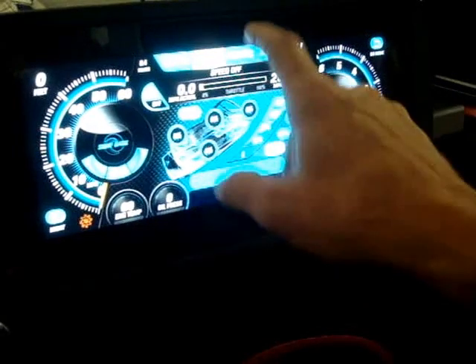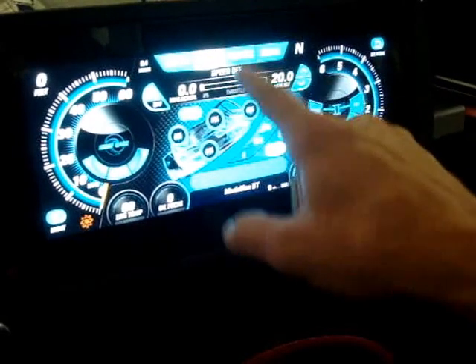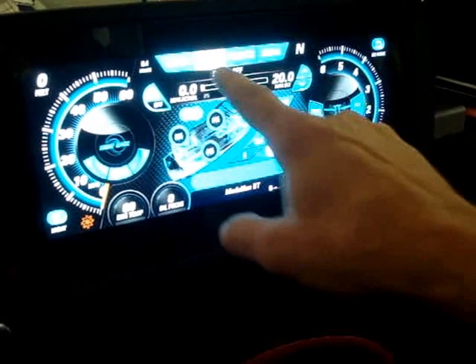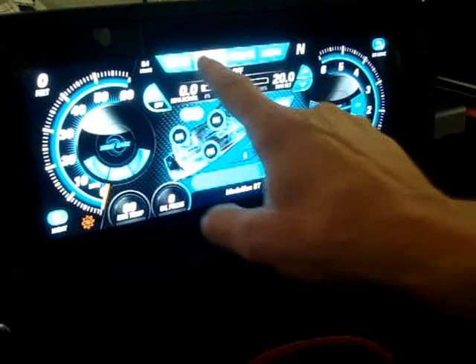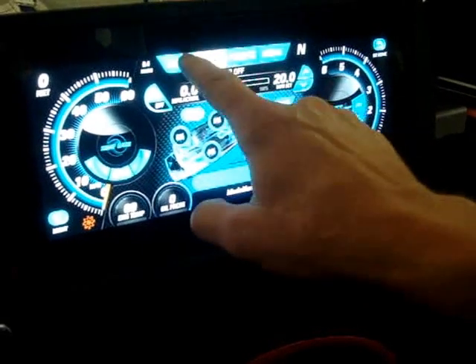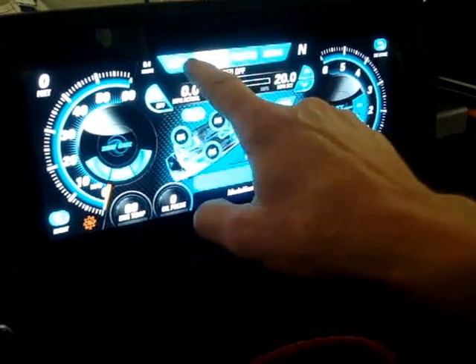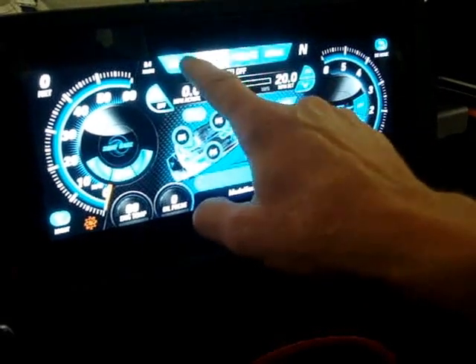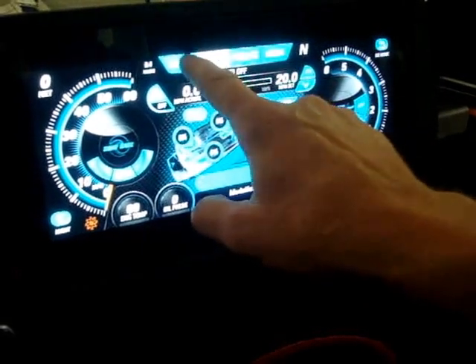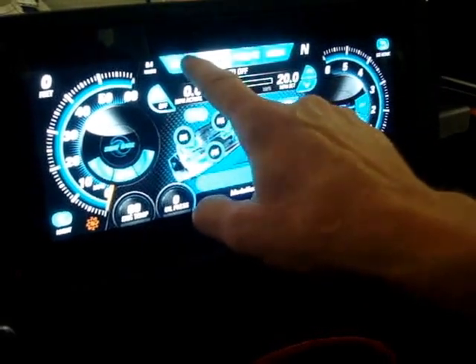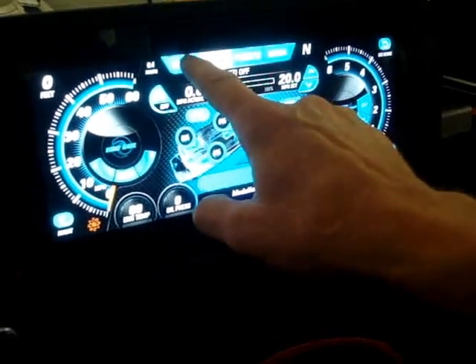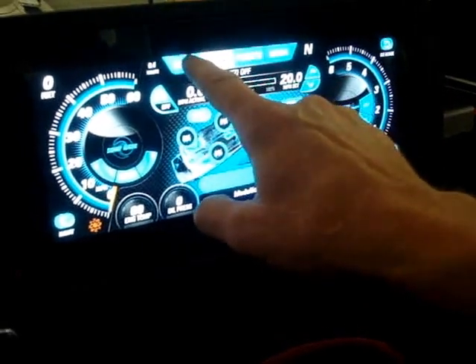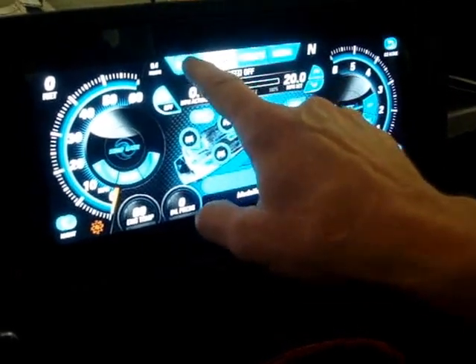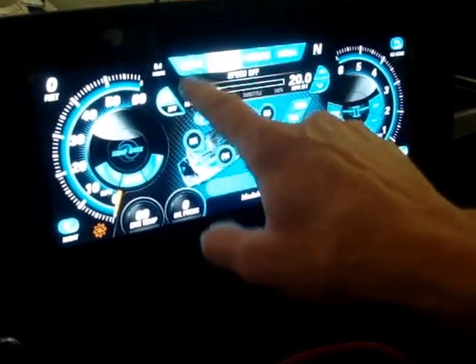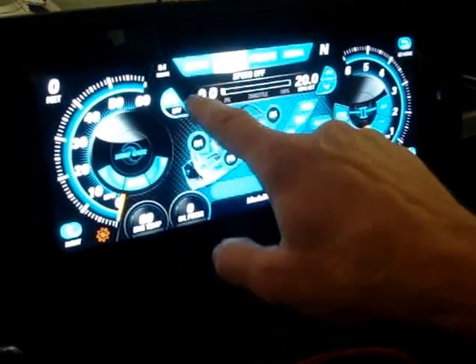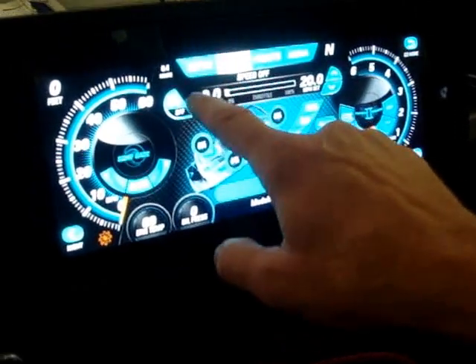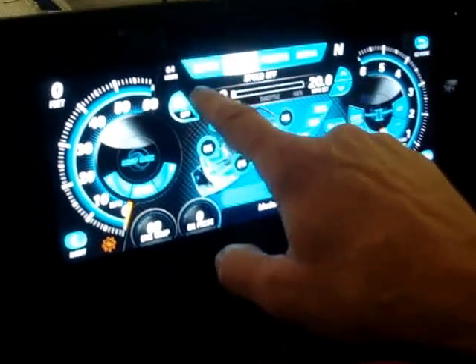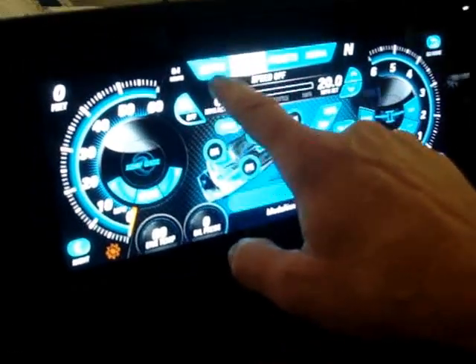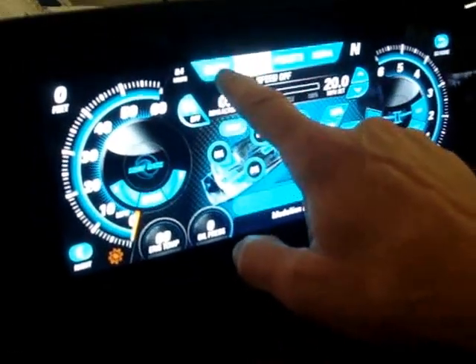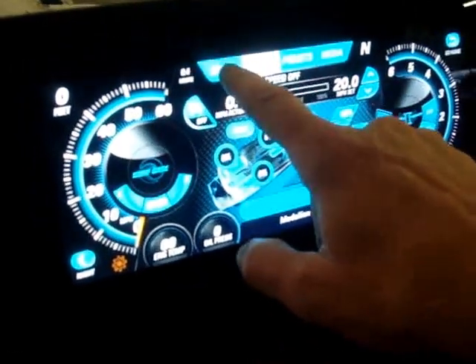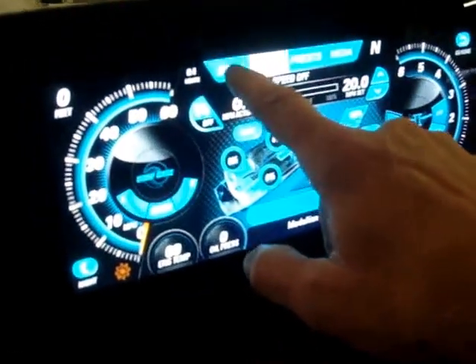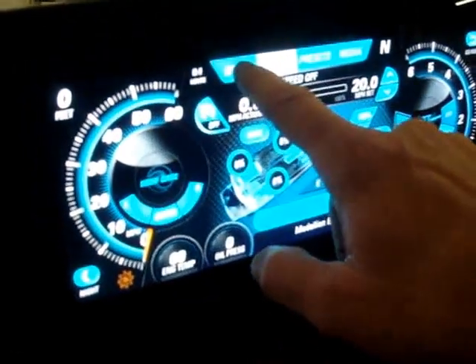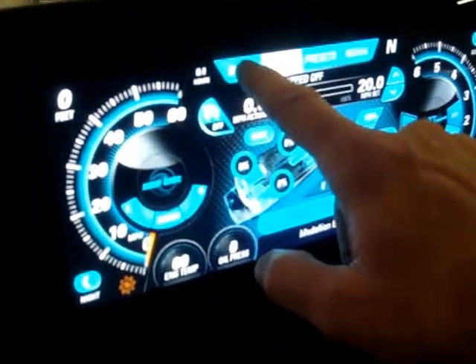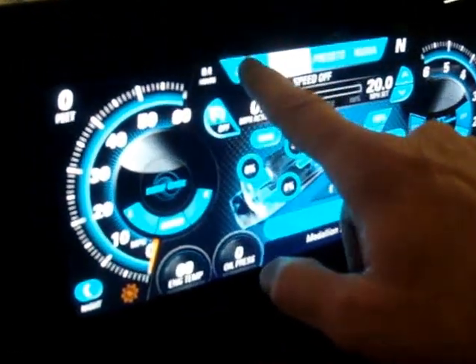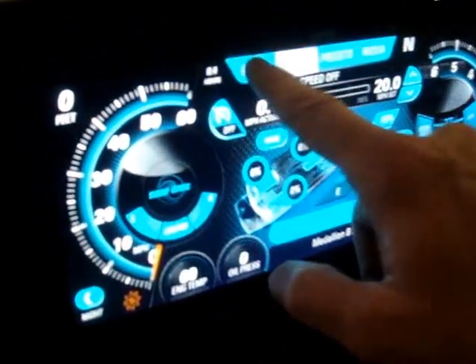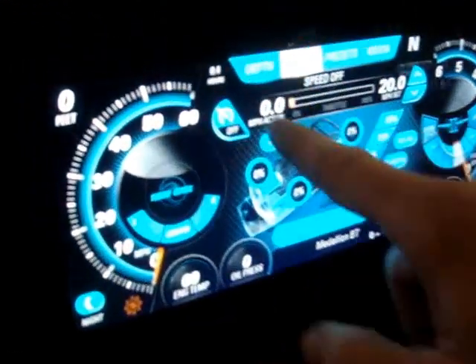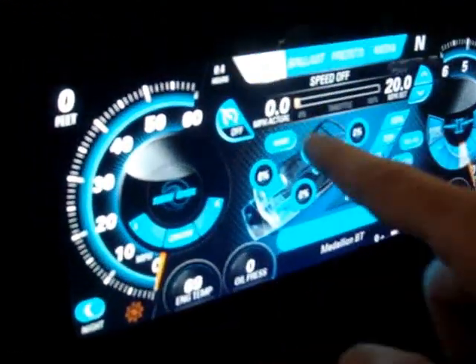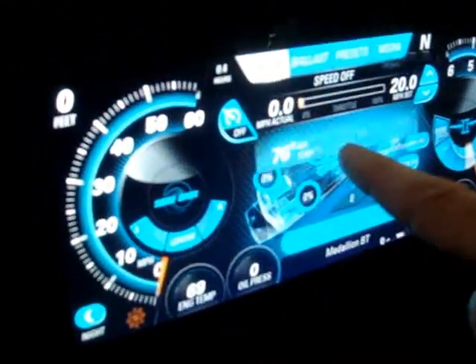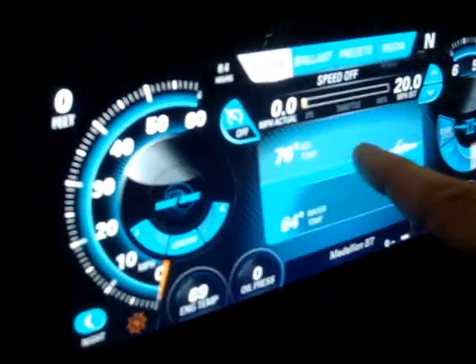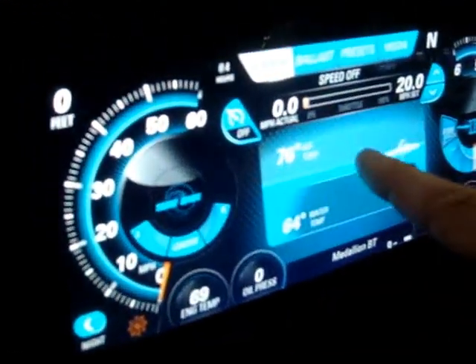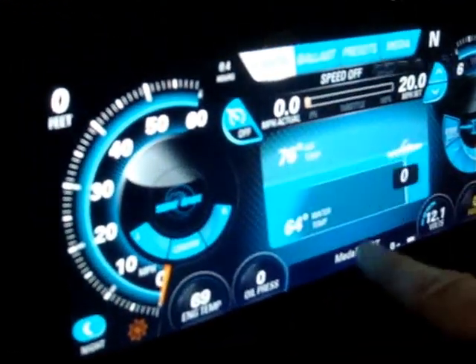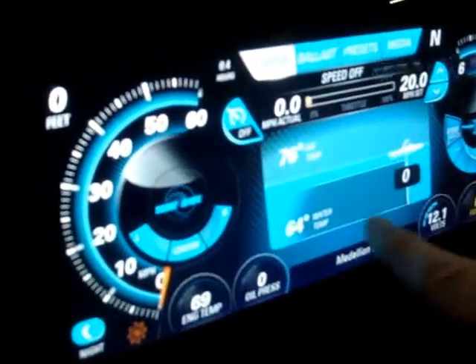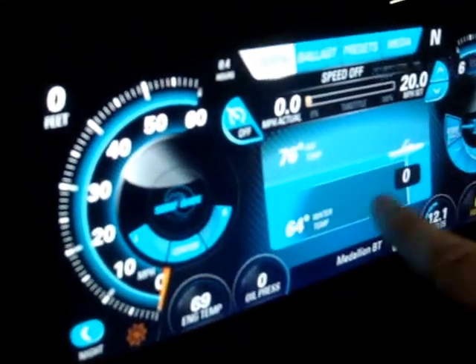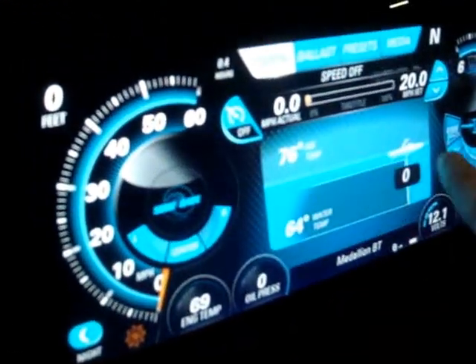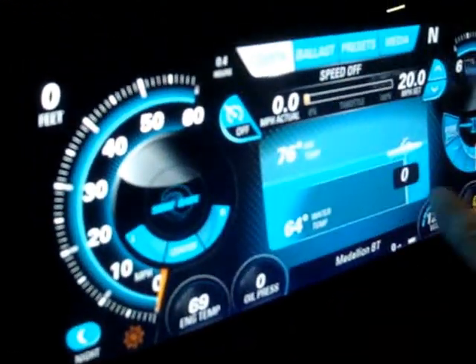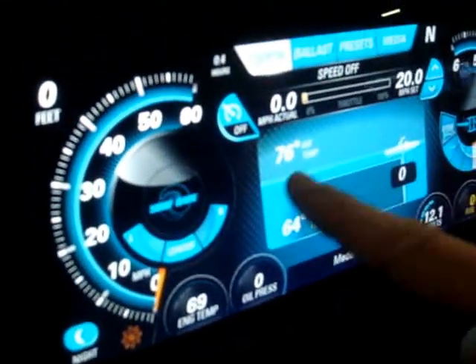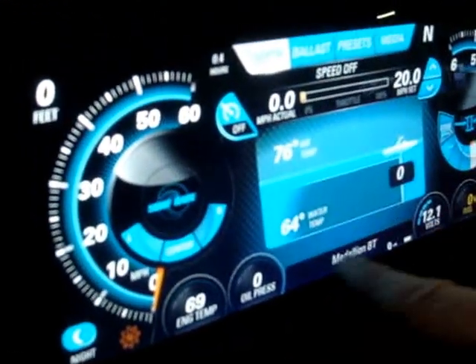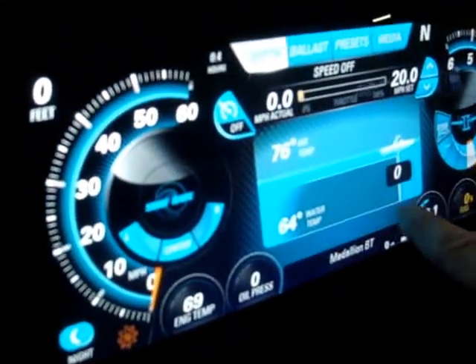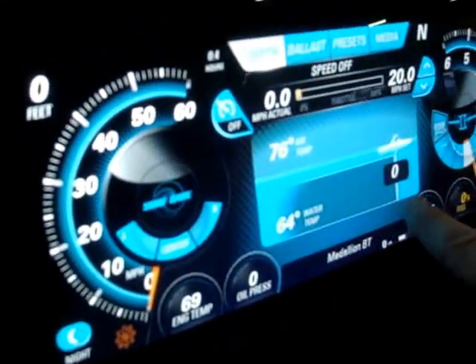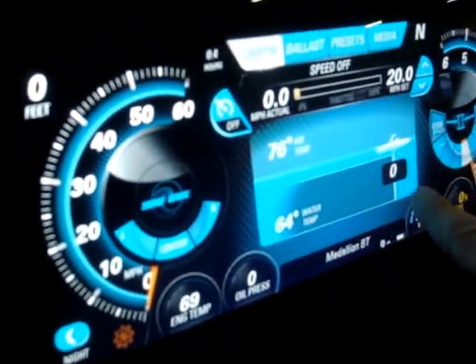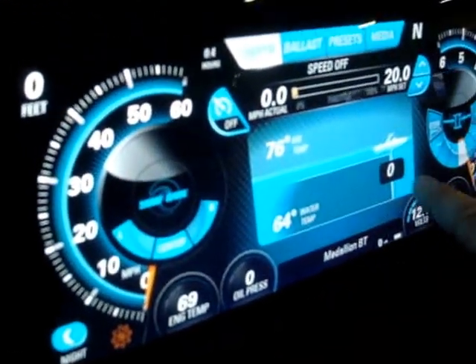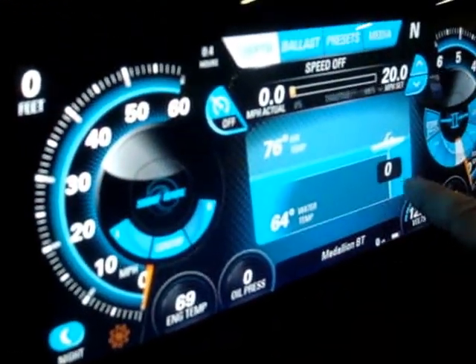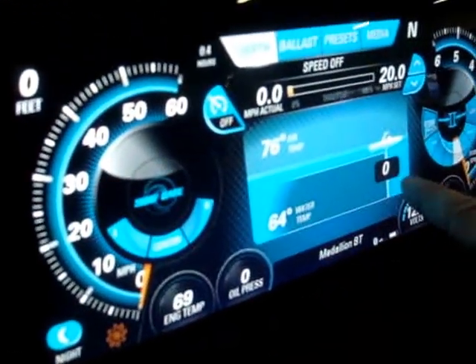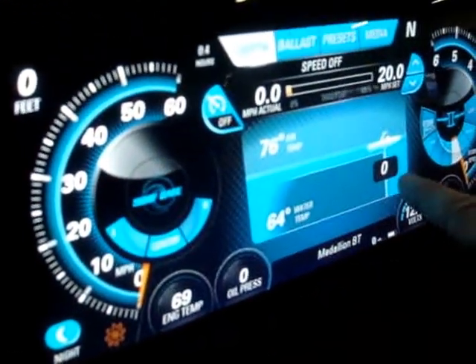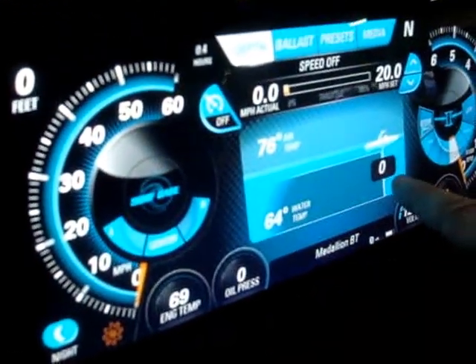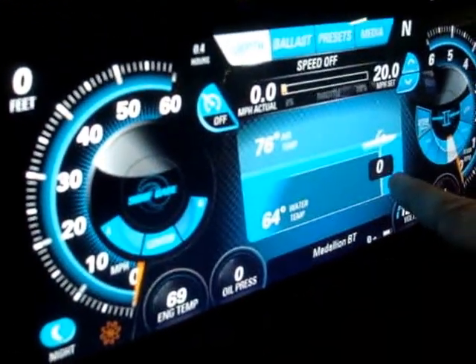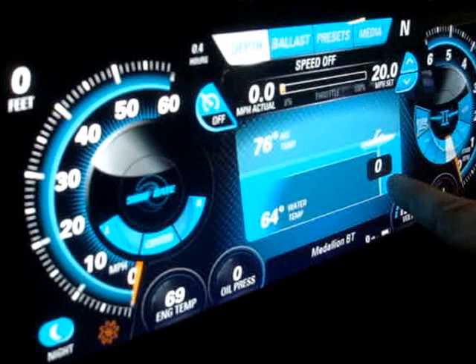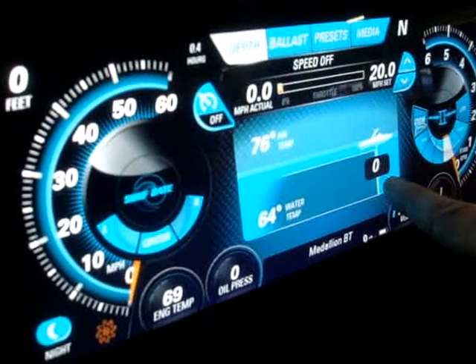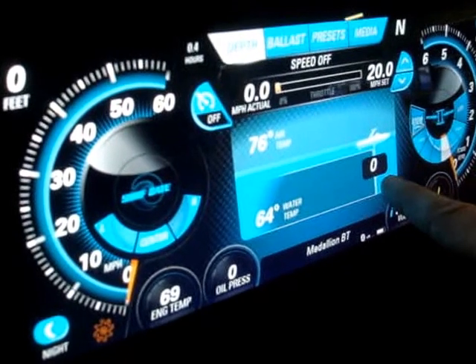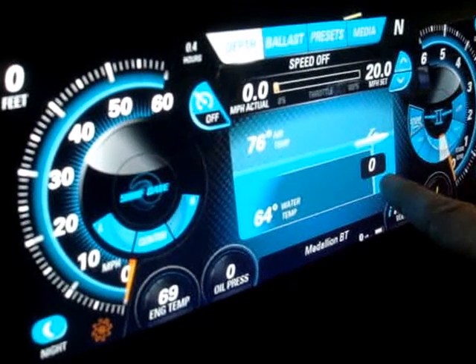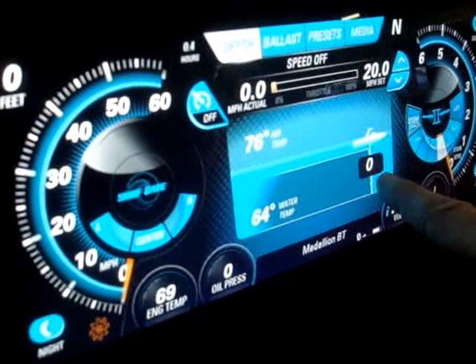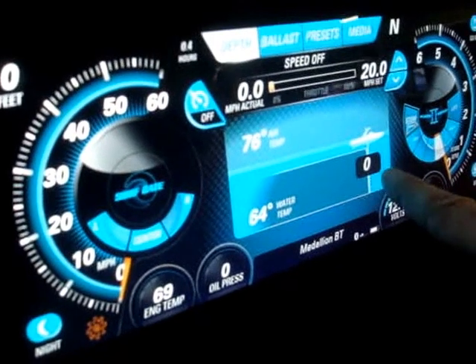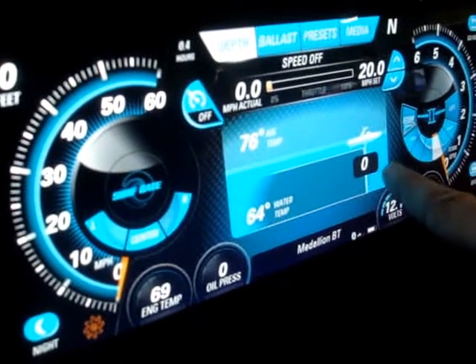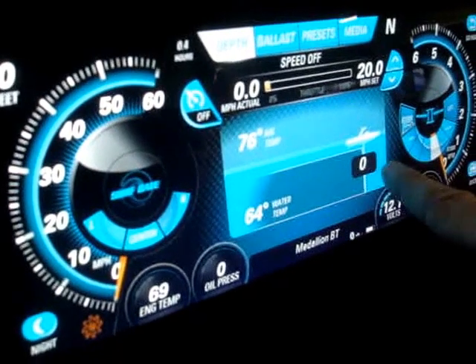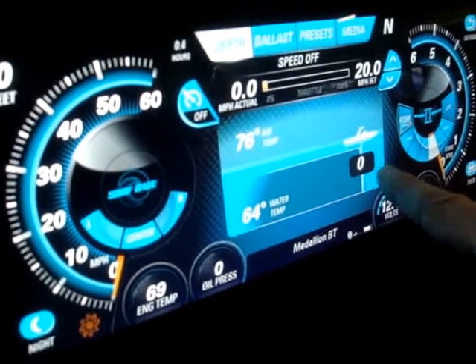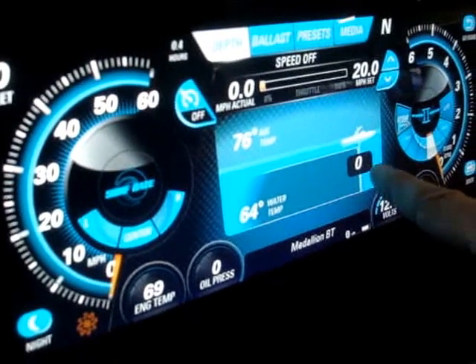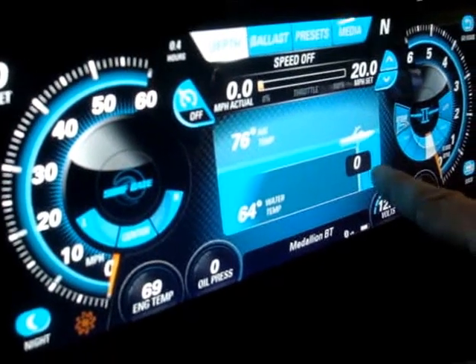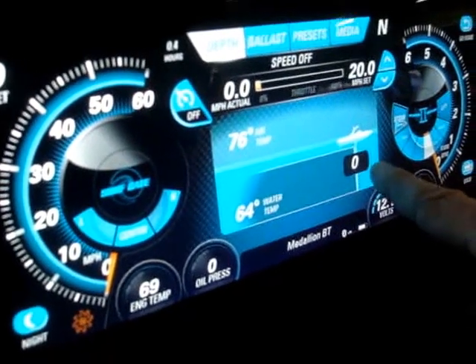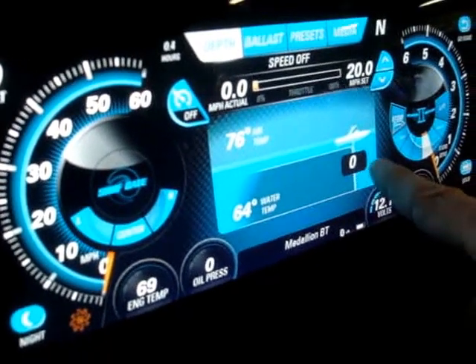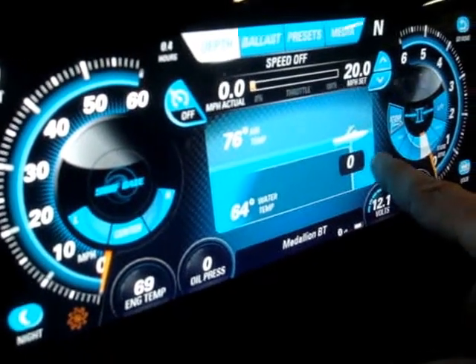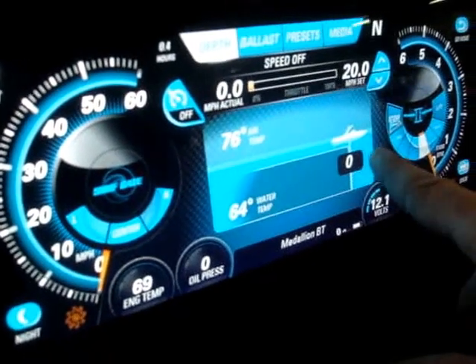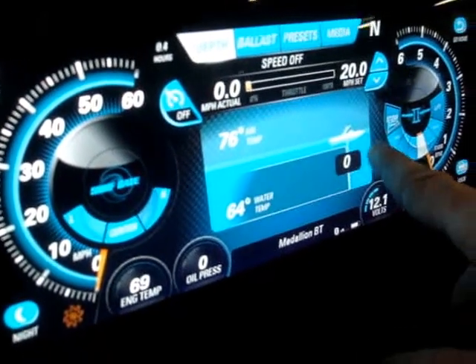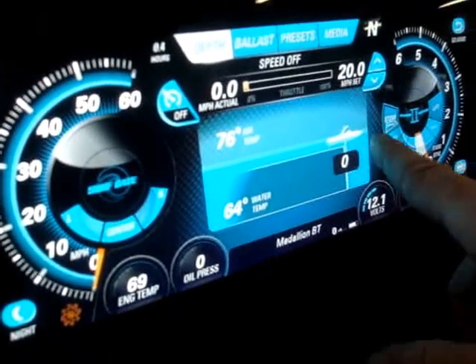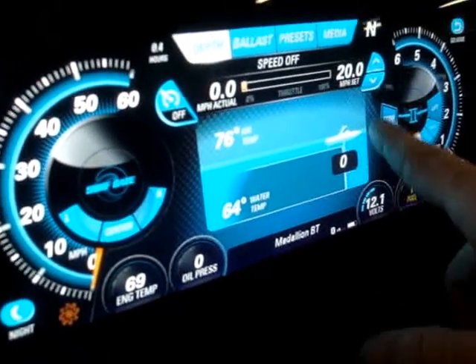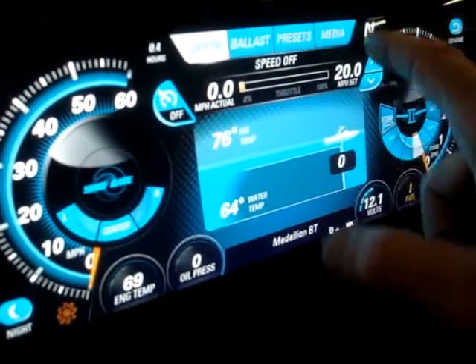If you want the depth sounder, you can hit Depth and it tells you the depth of the water — obviously zero right now.